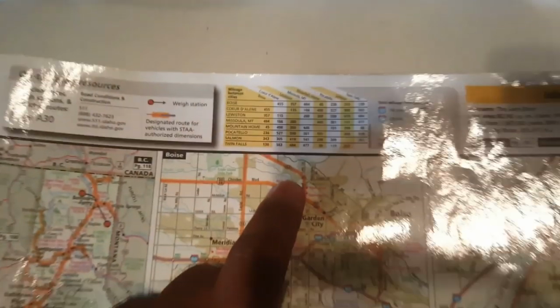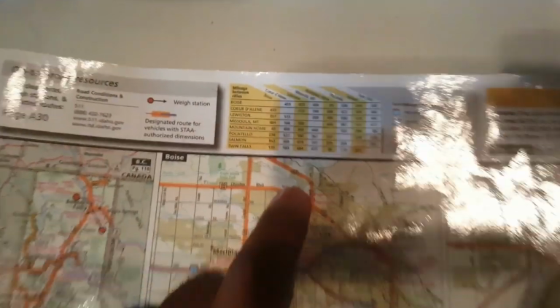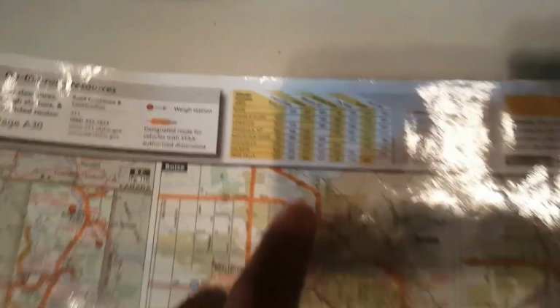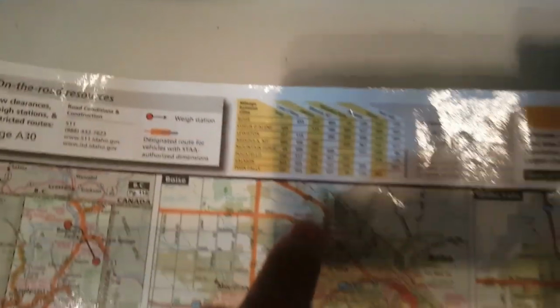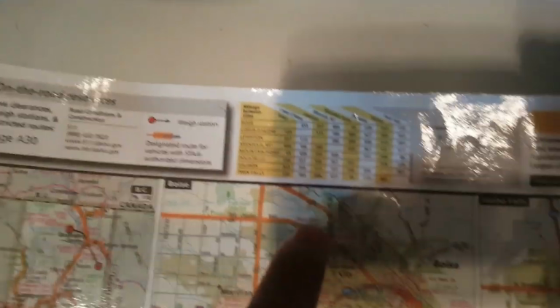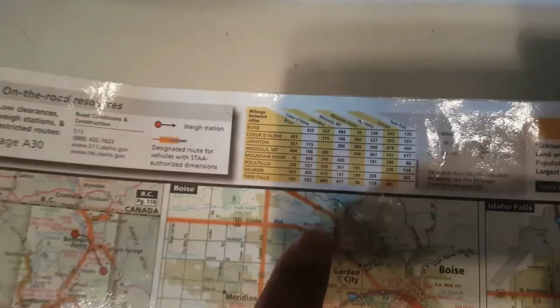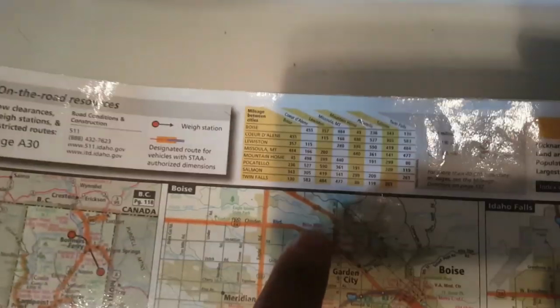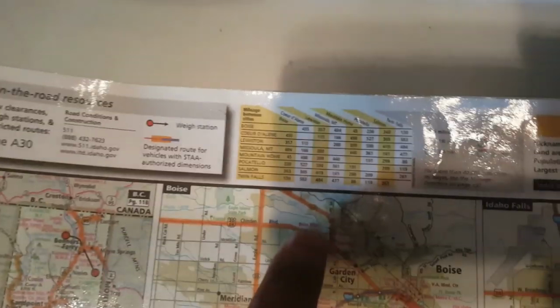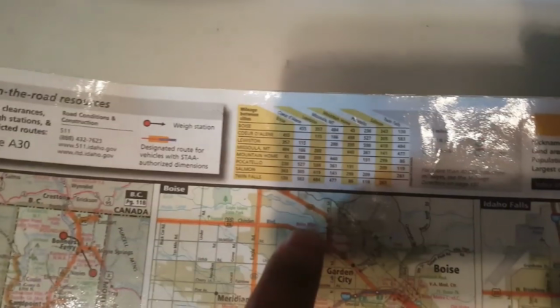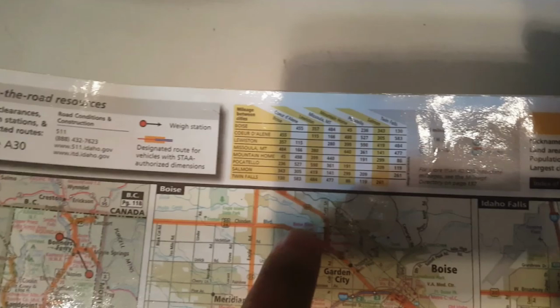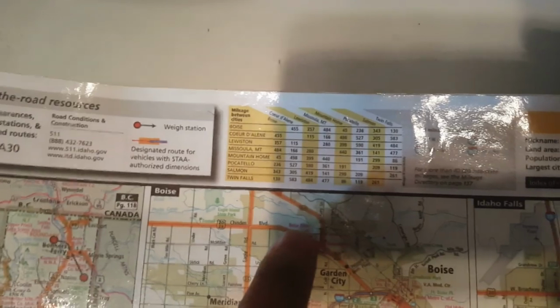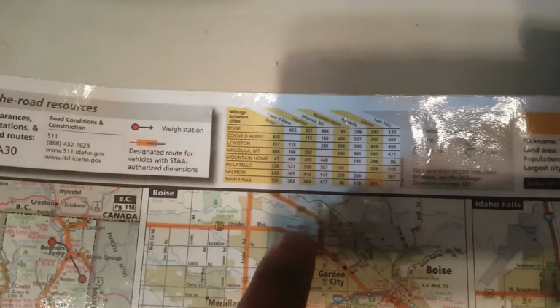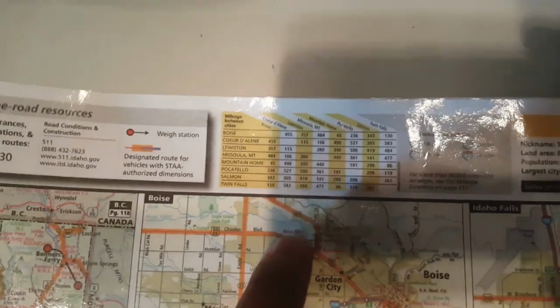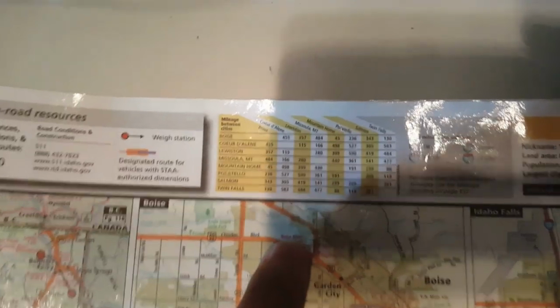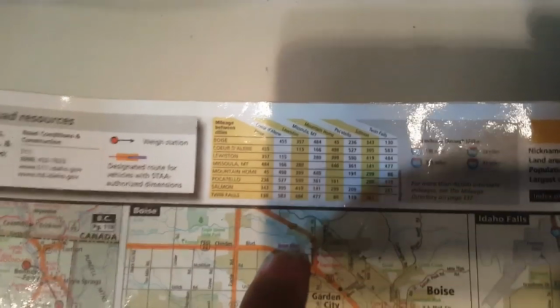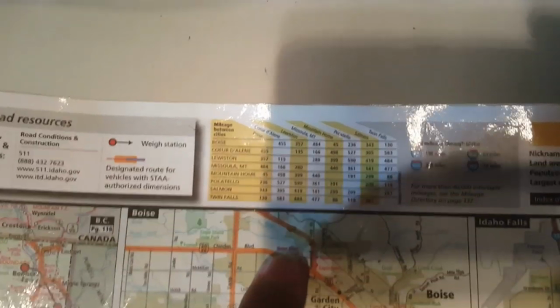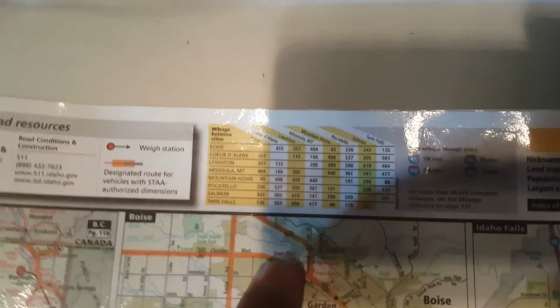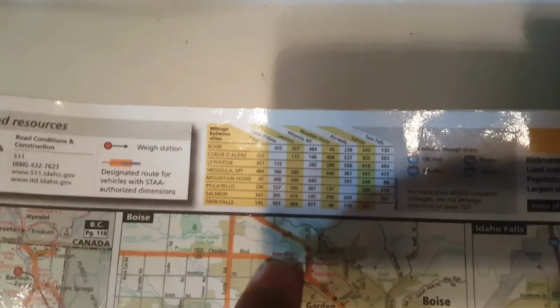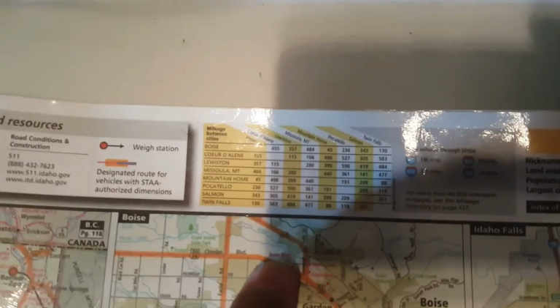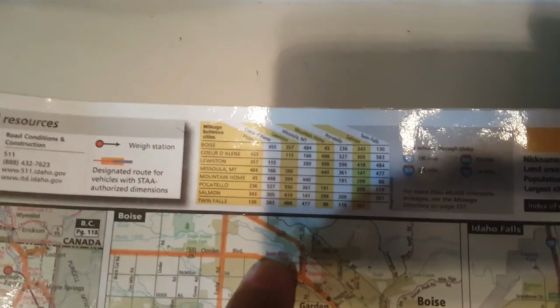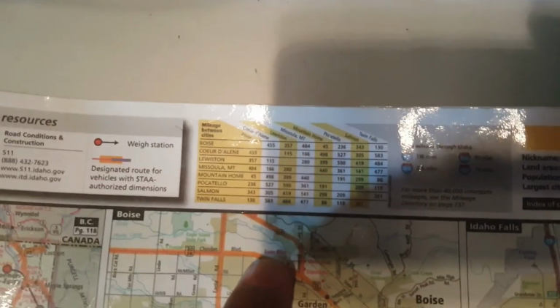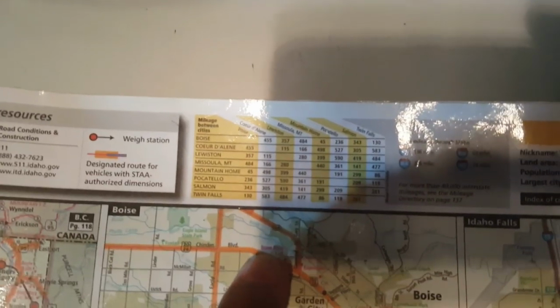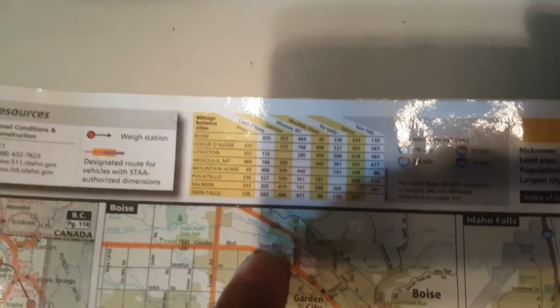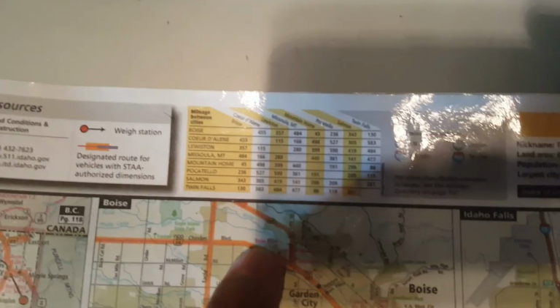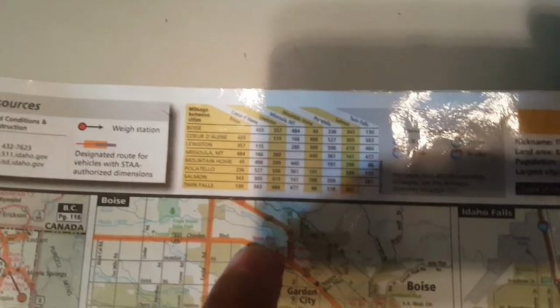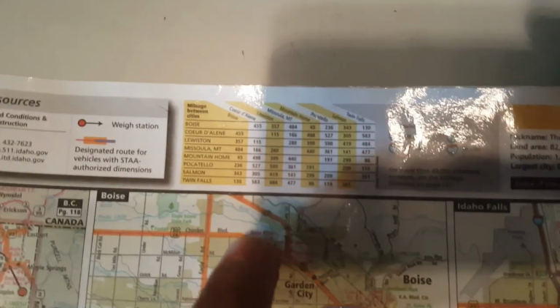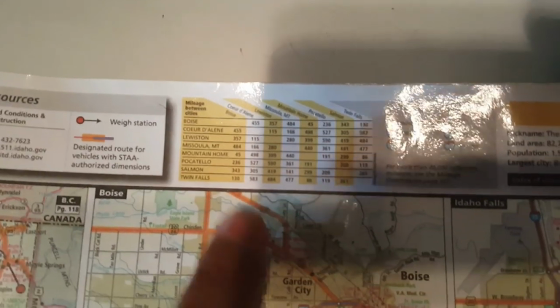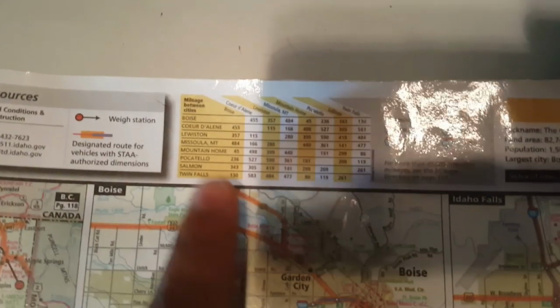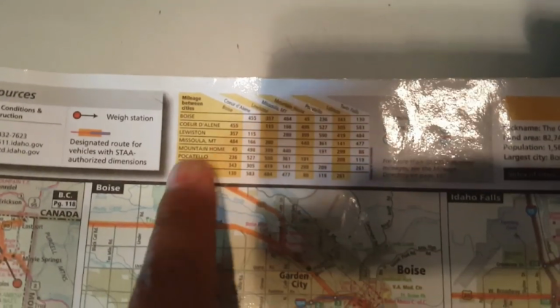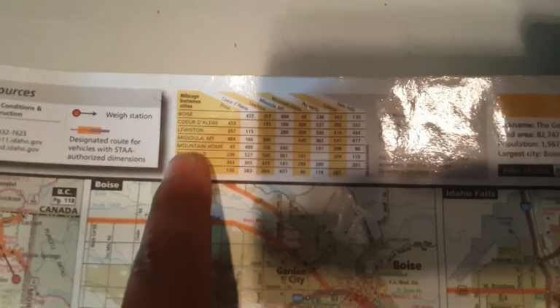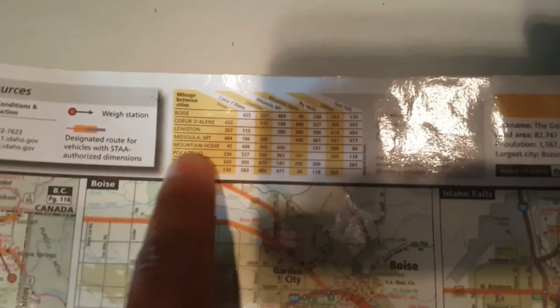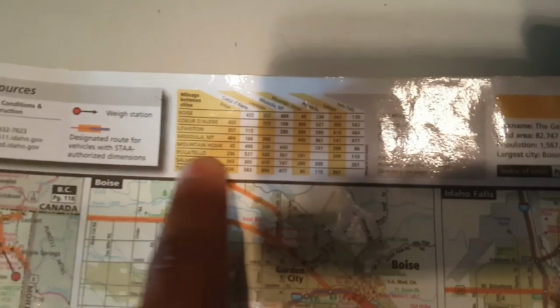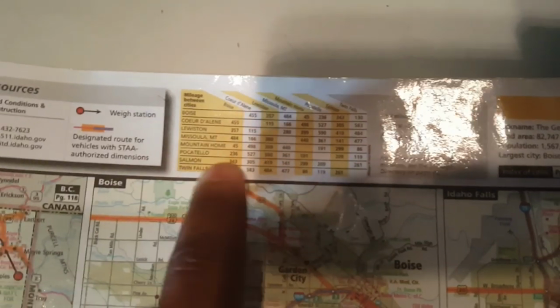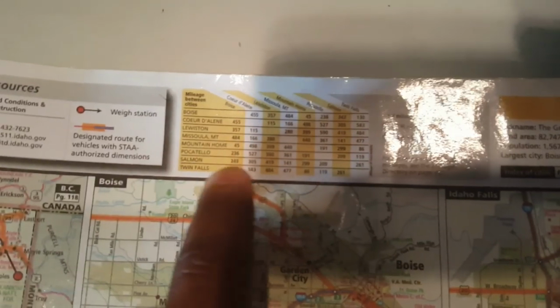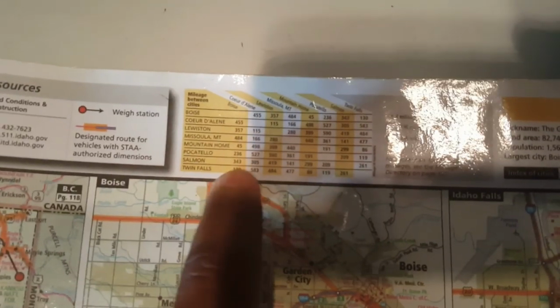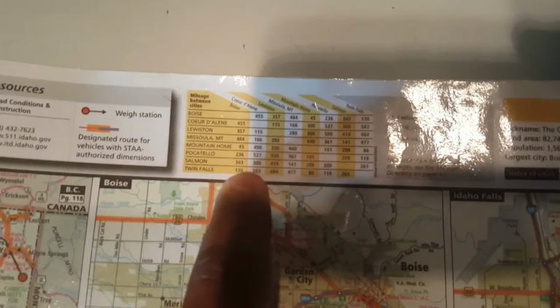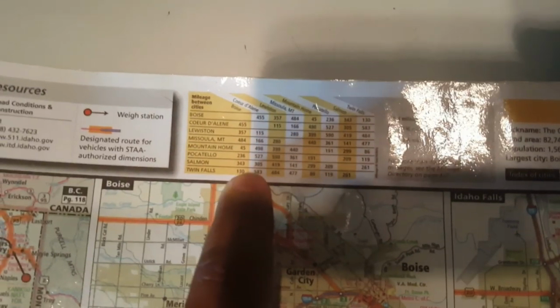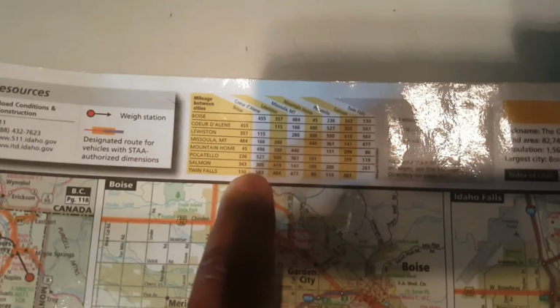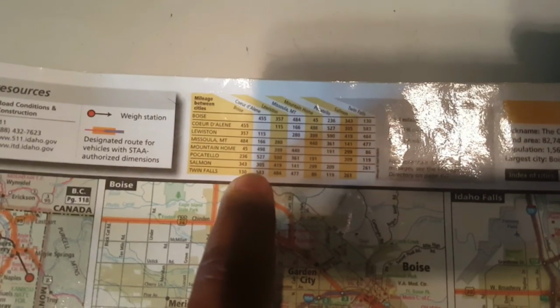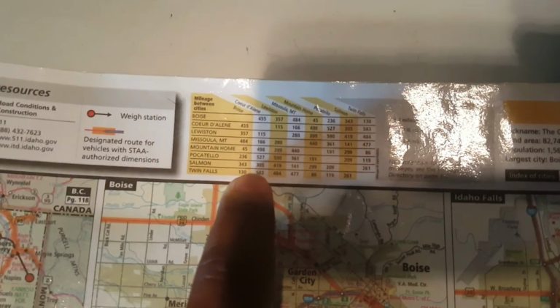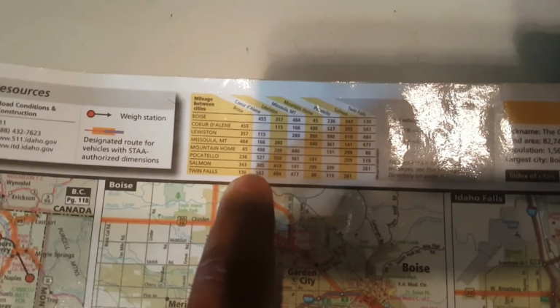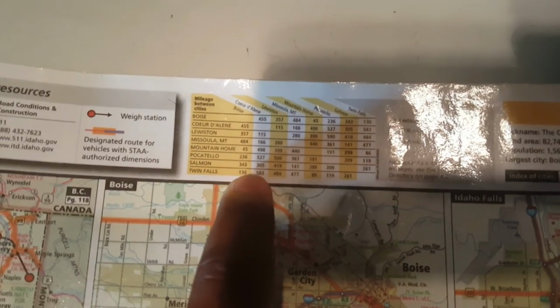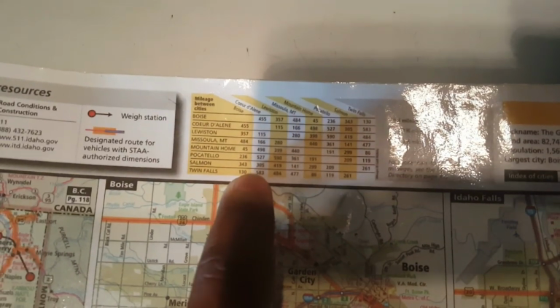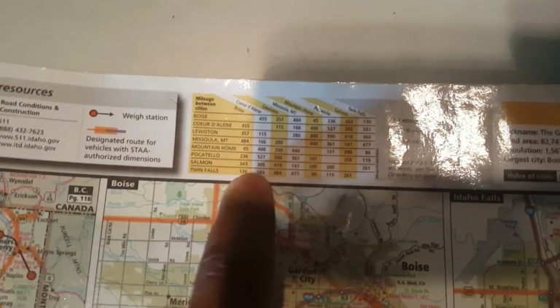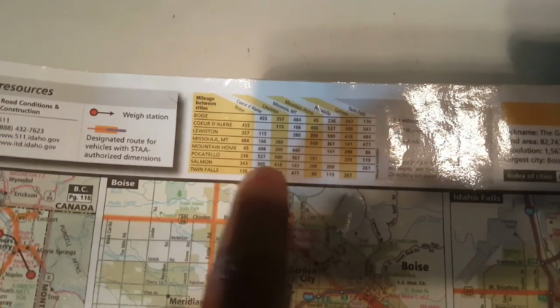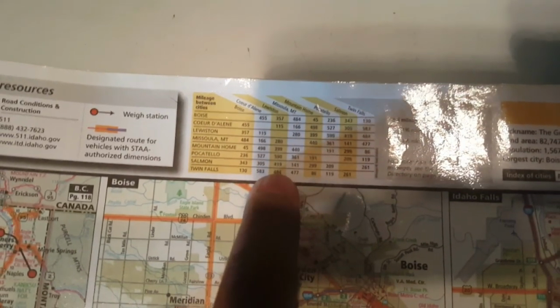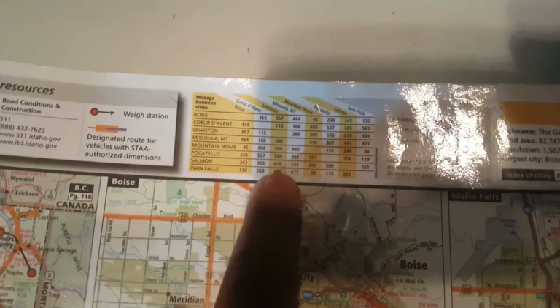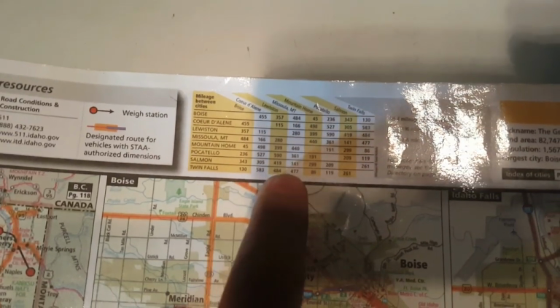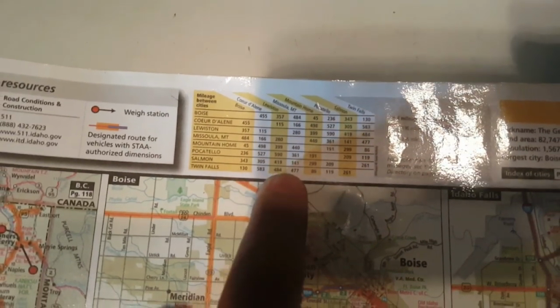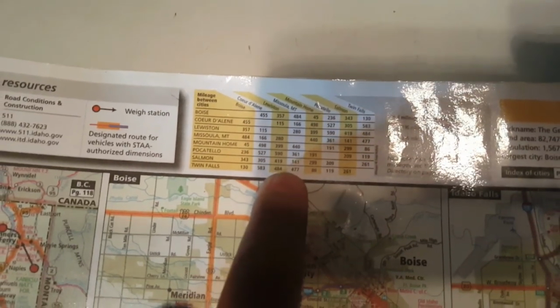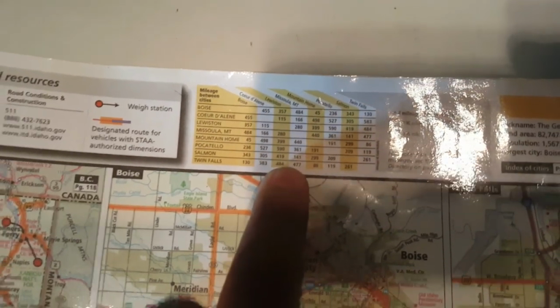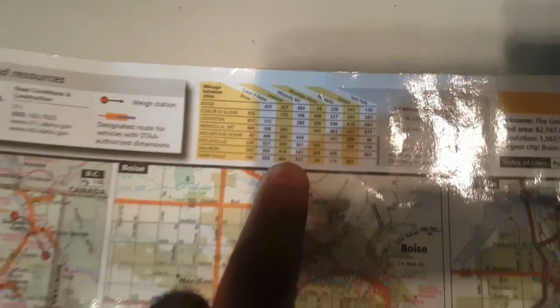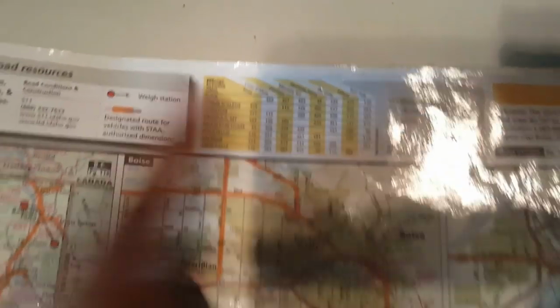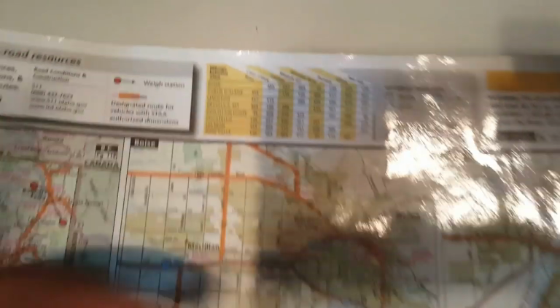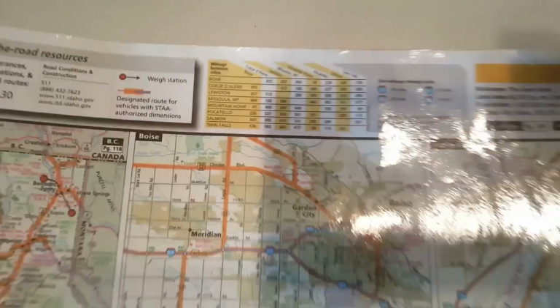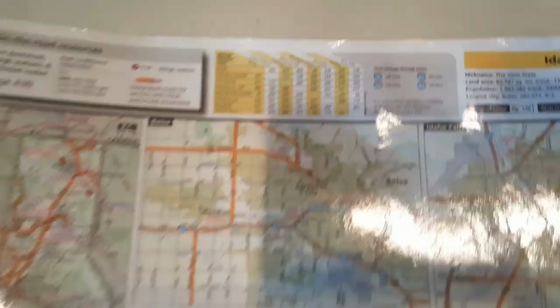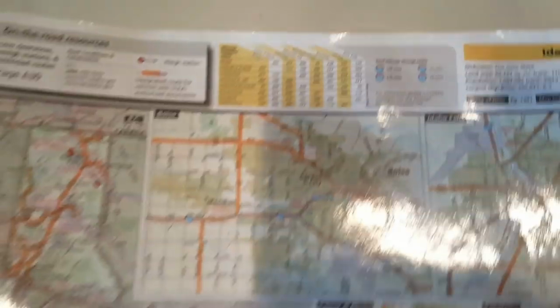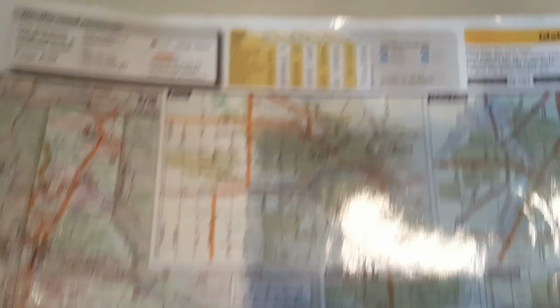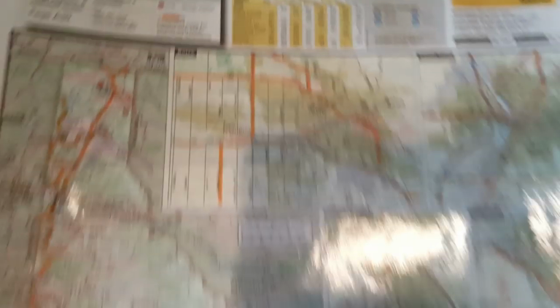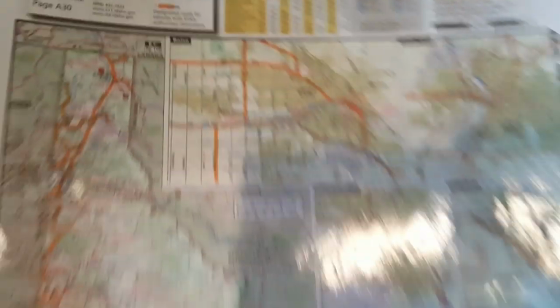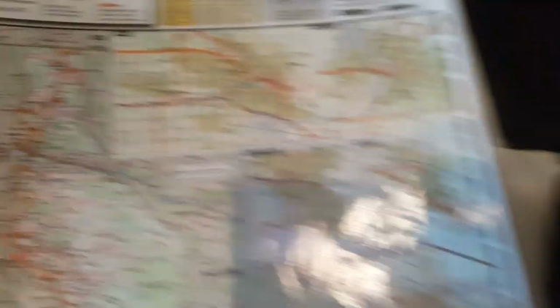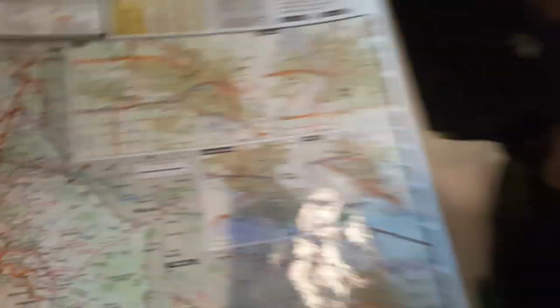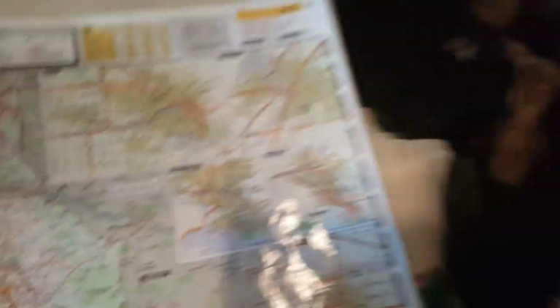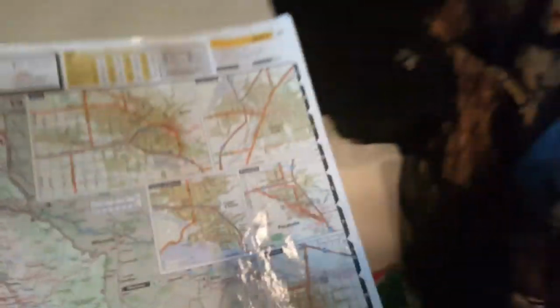You can always look at the top of the page and figure that out. And they'll also give you mileage between cities — you can refer to that too.